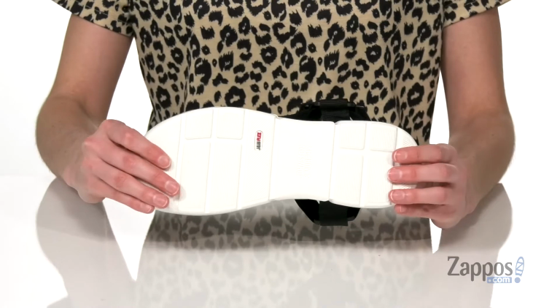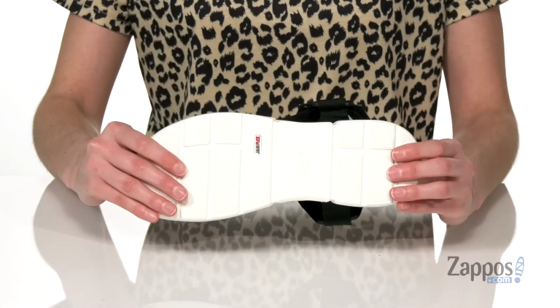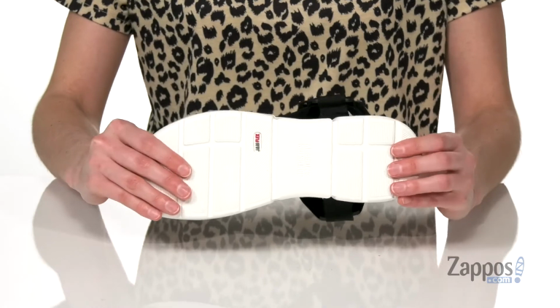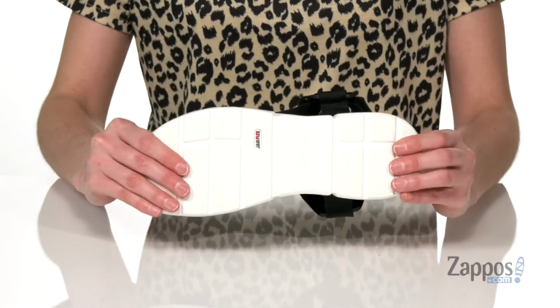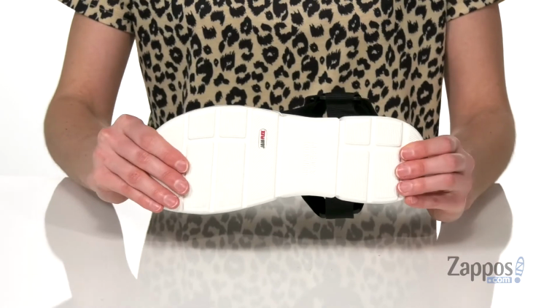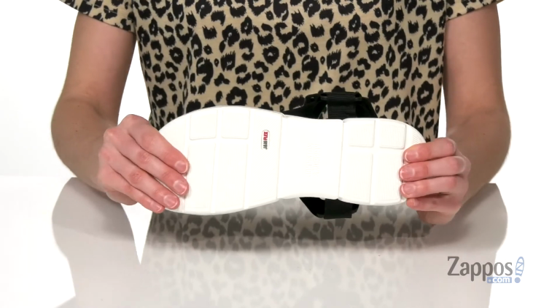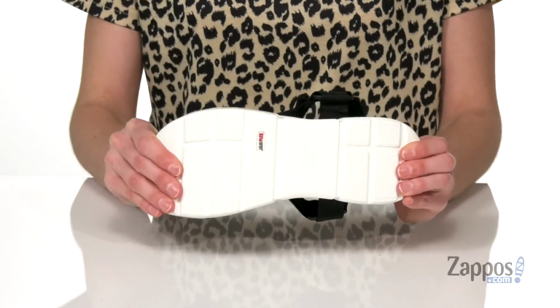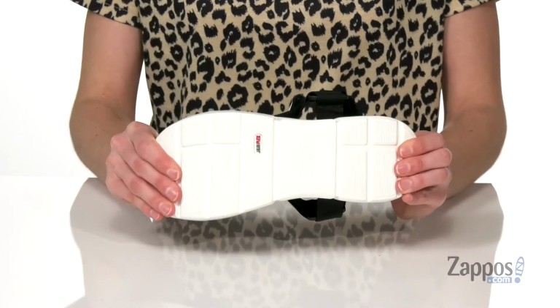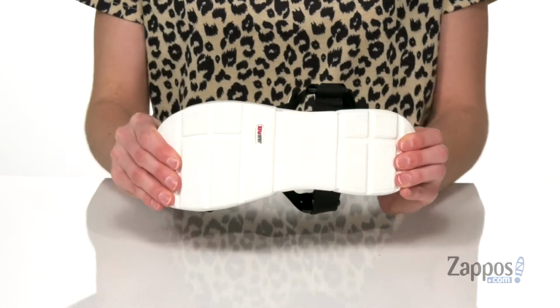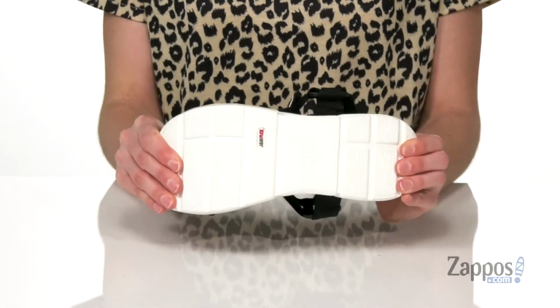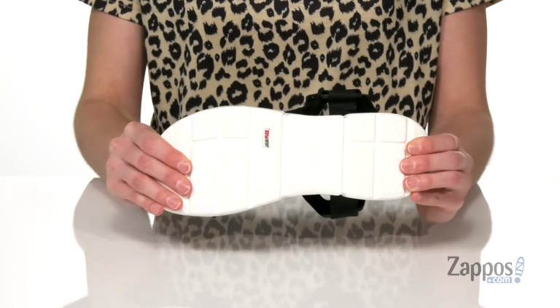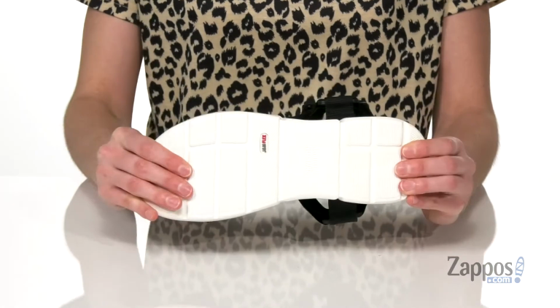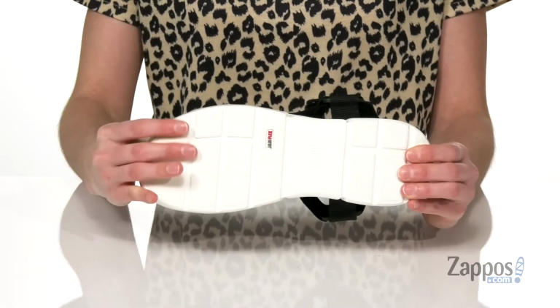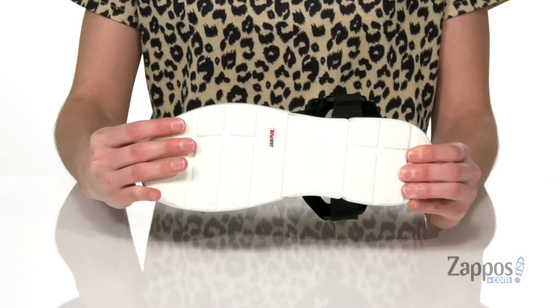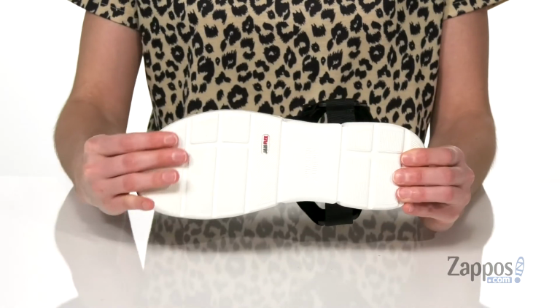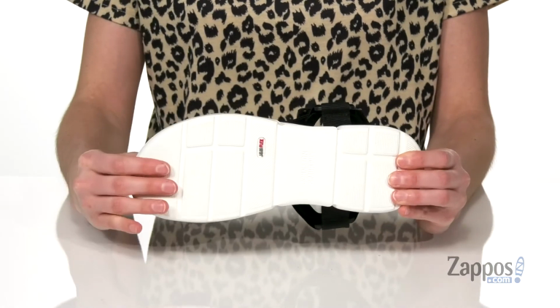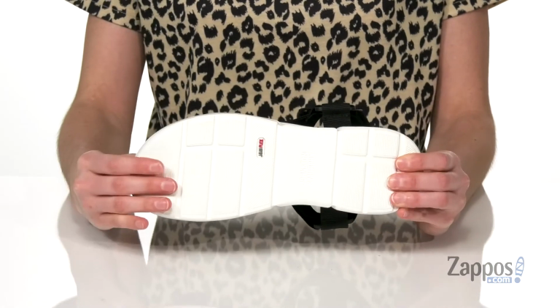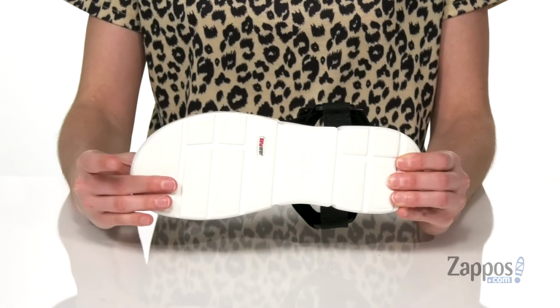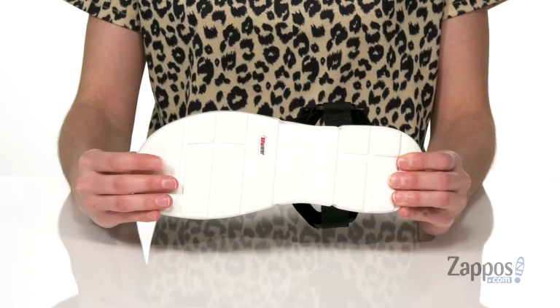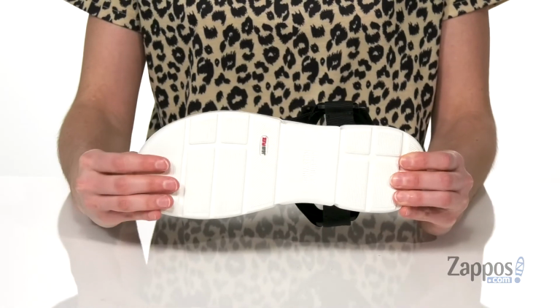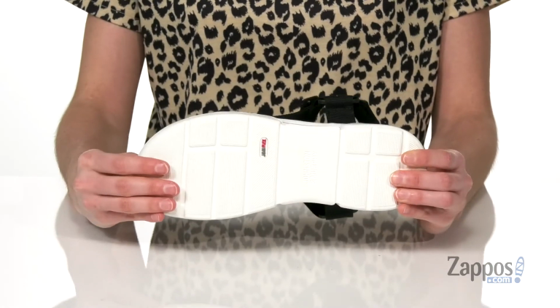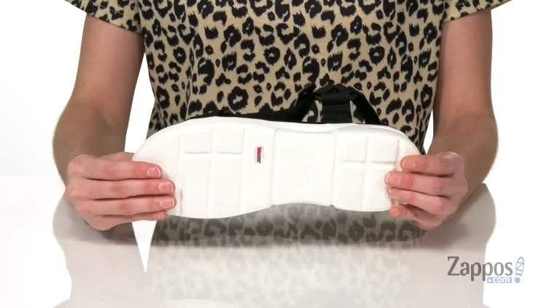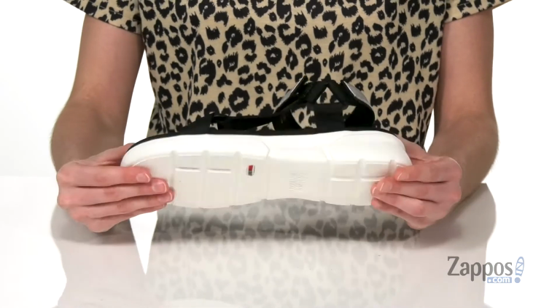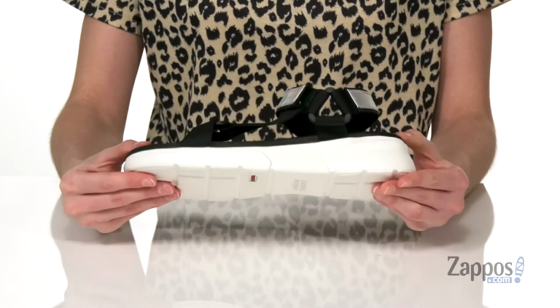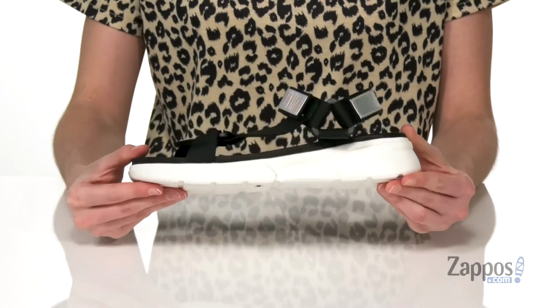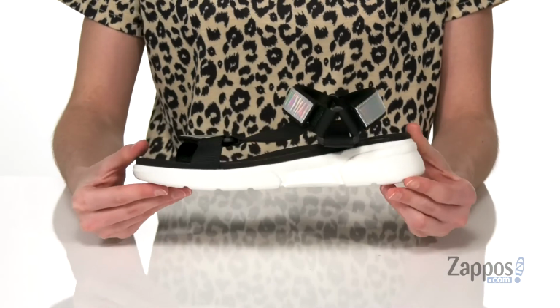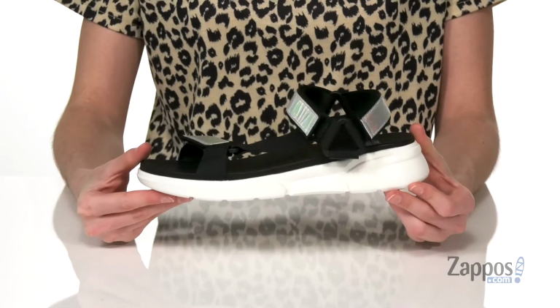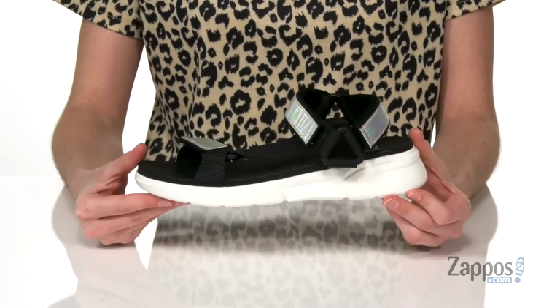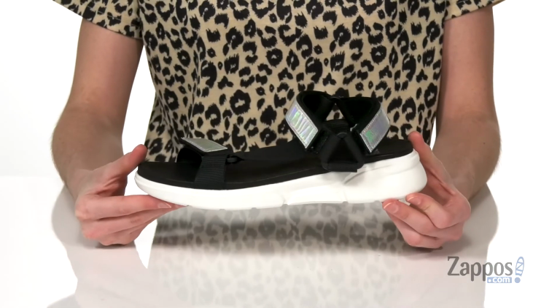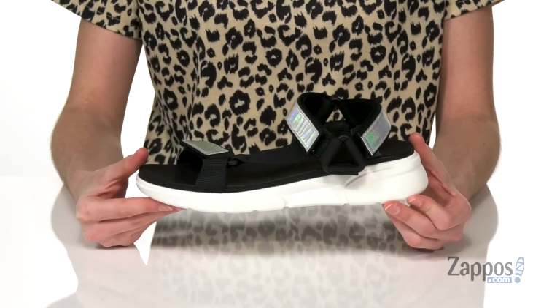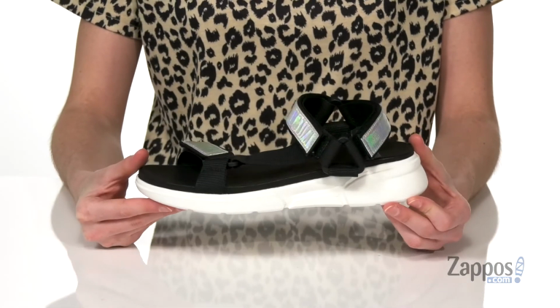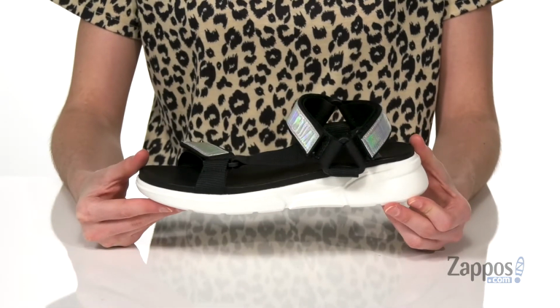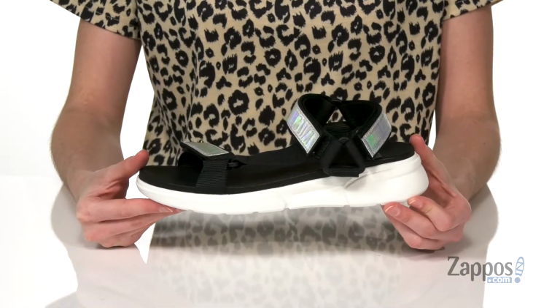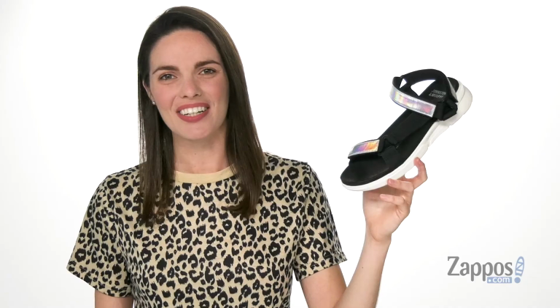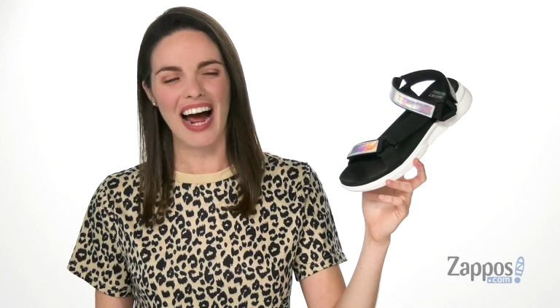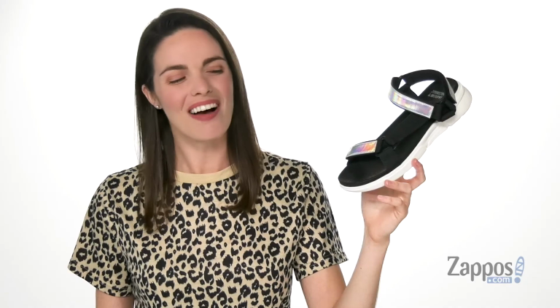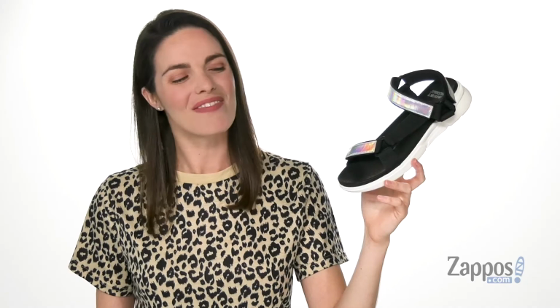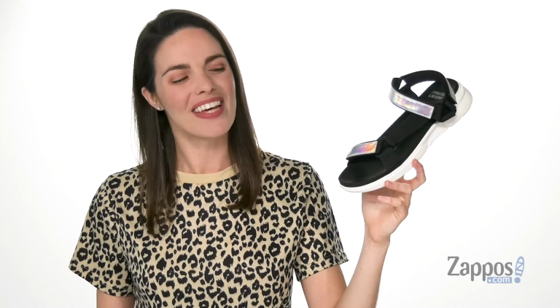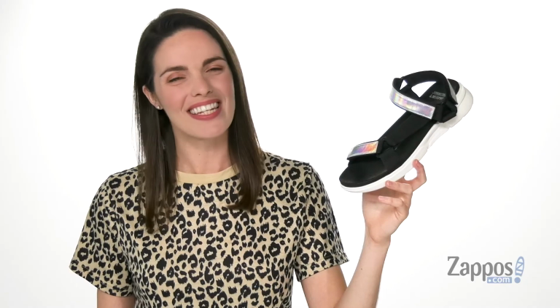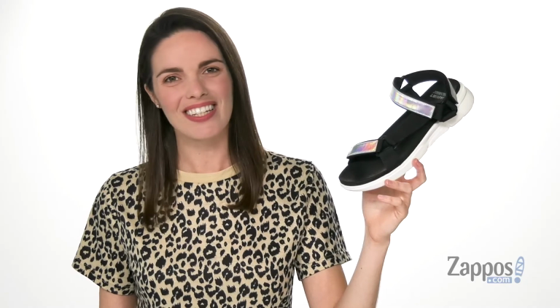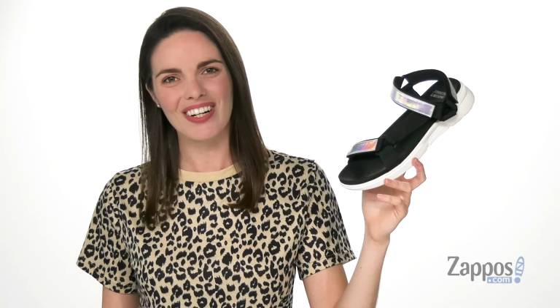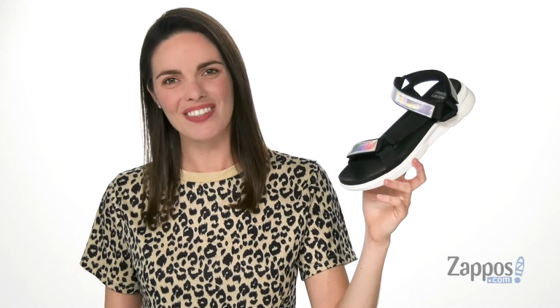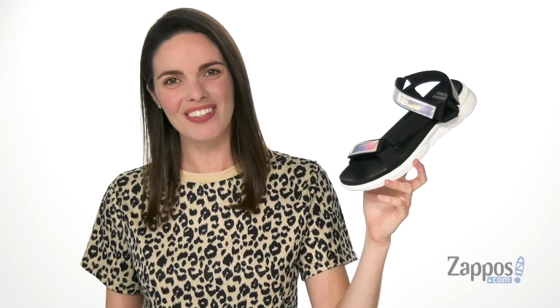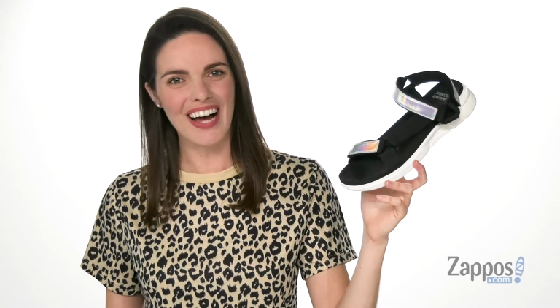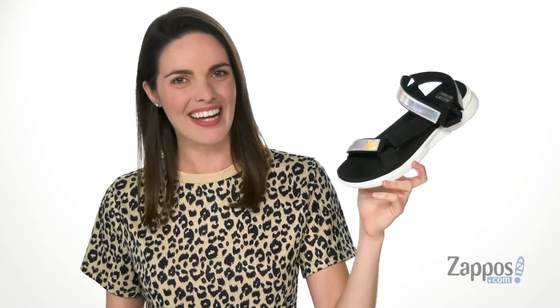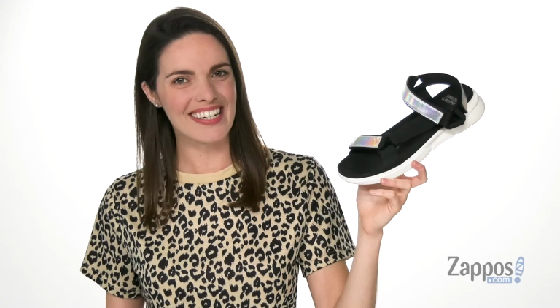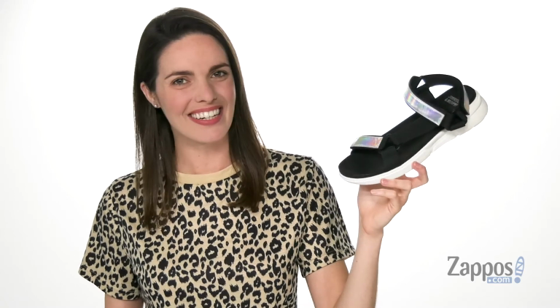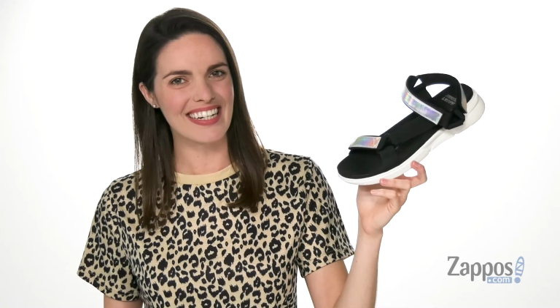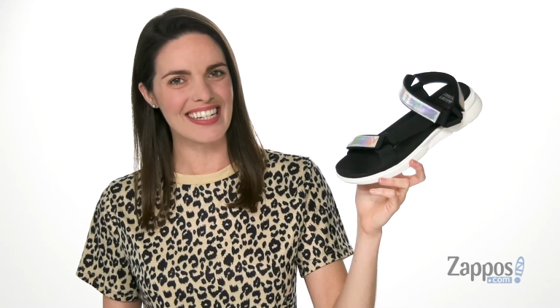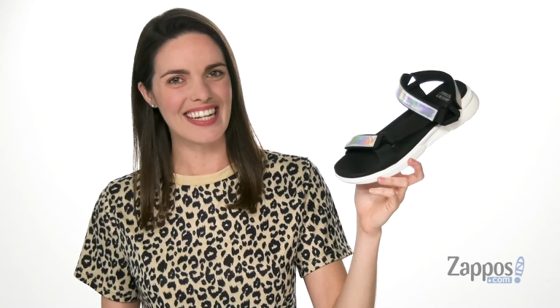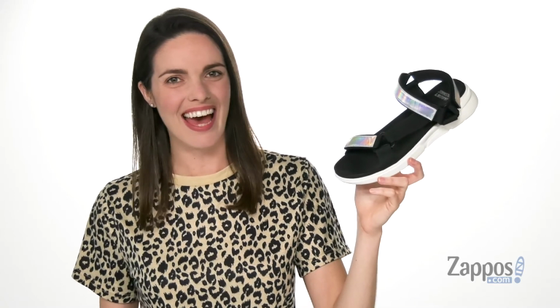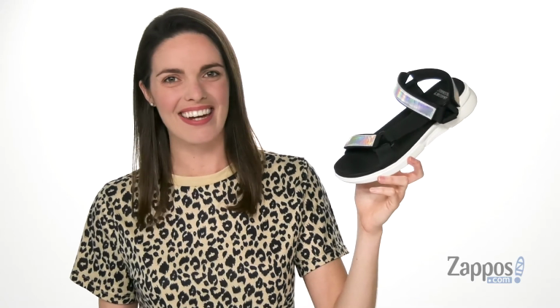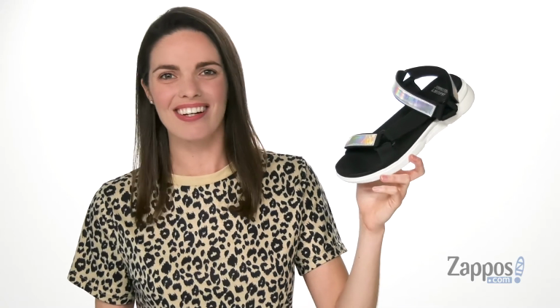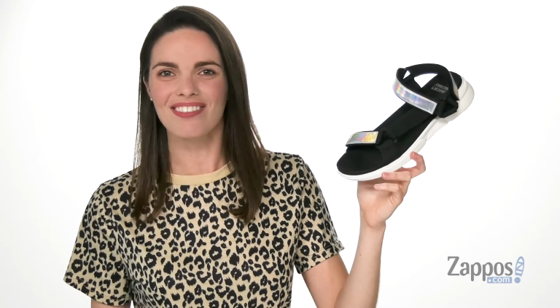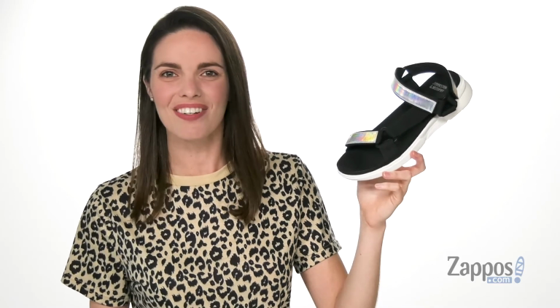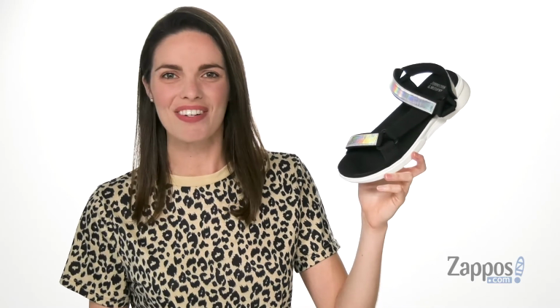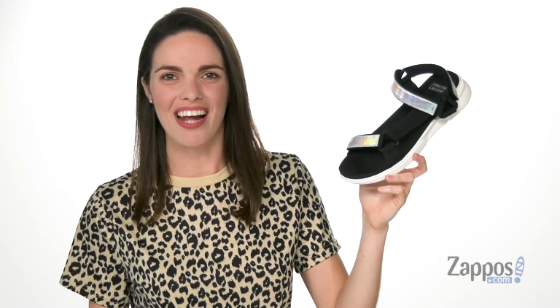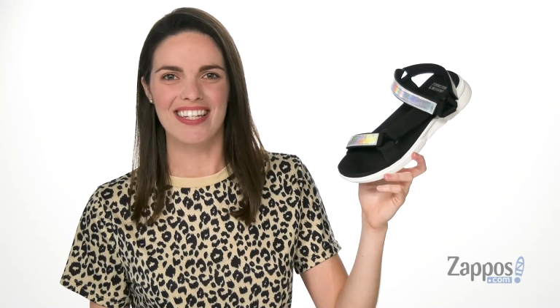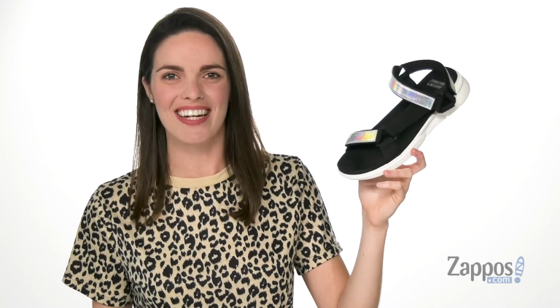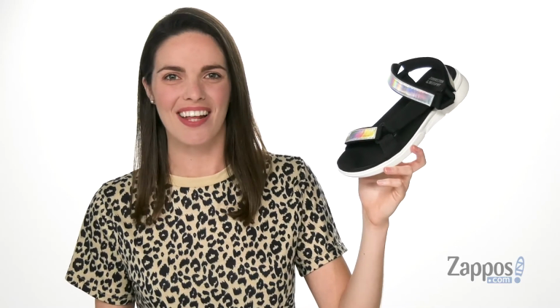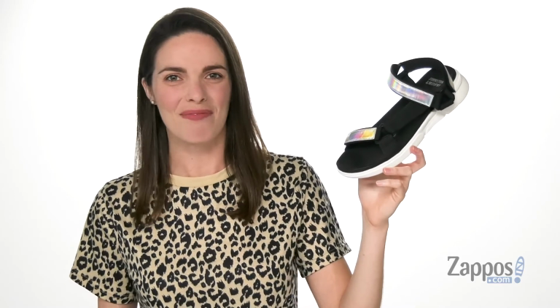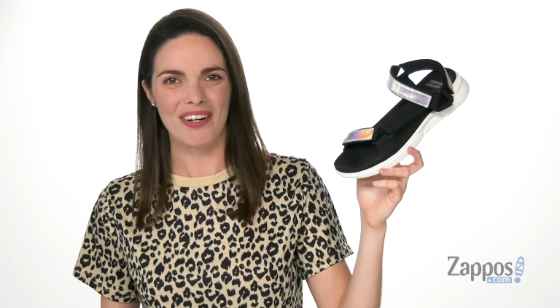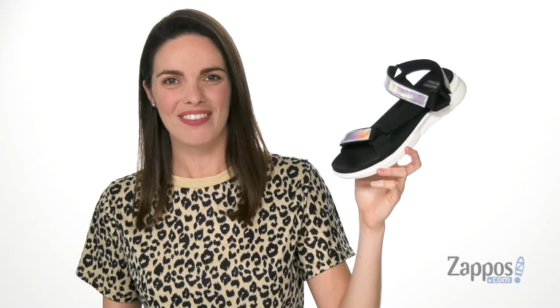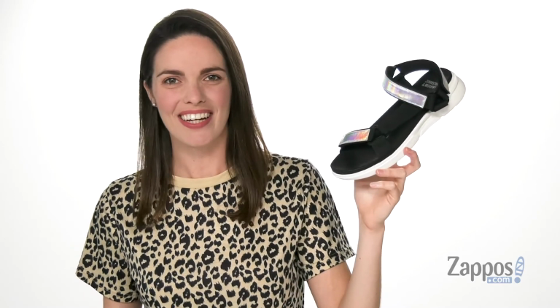Underneath is a flexible and textured EVA outsole. Grab this cool and trendy sandal from Johnston & Murphy.